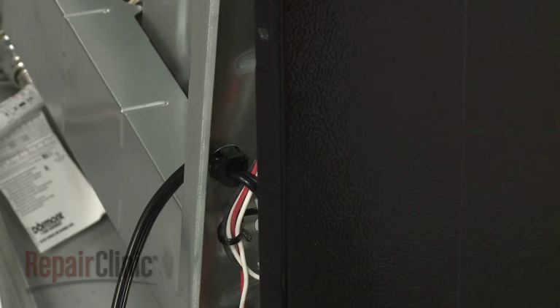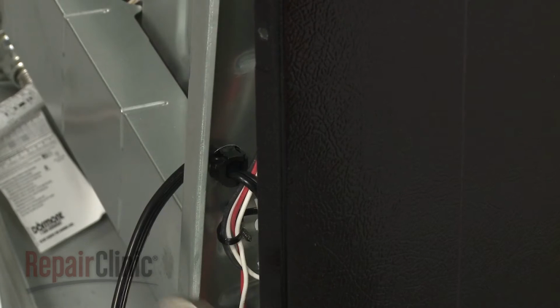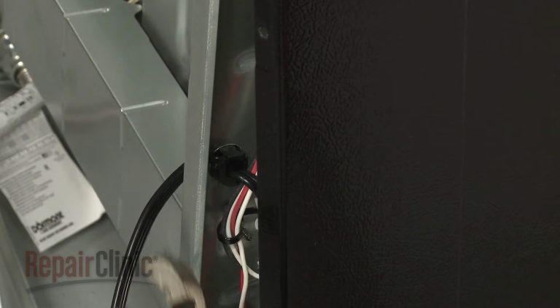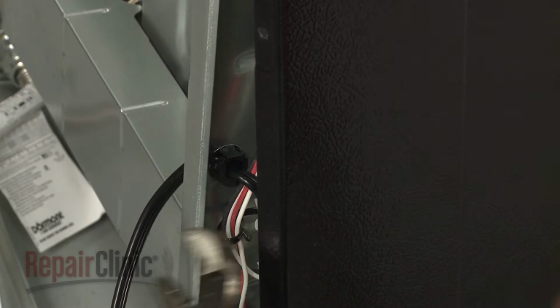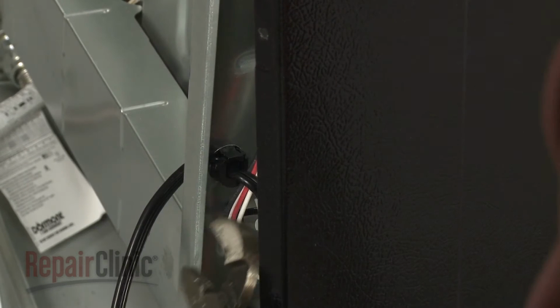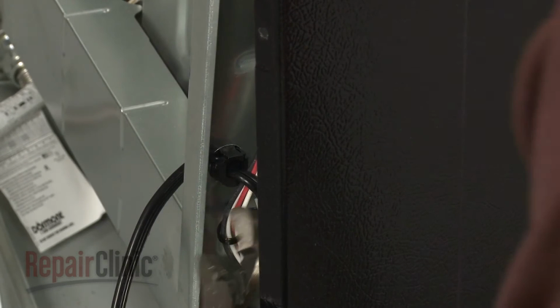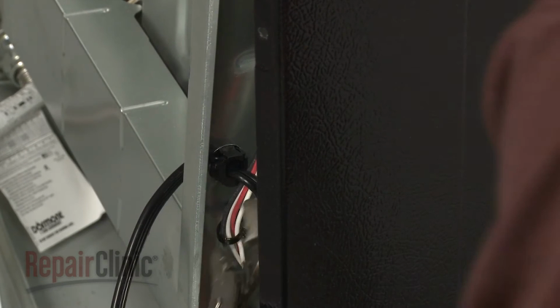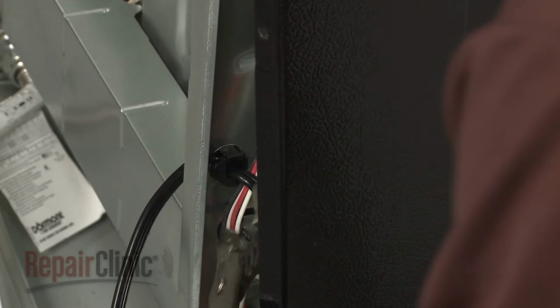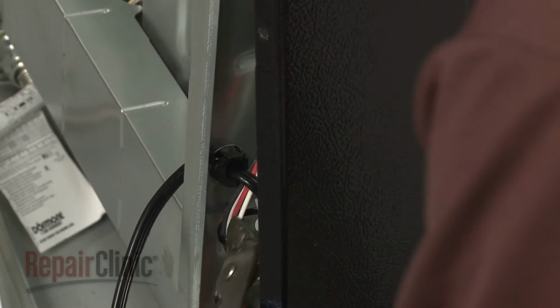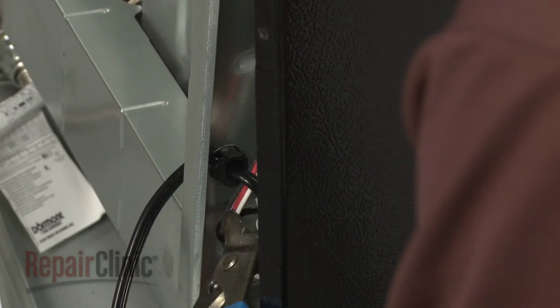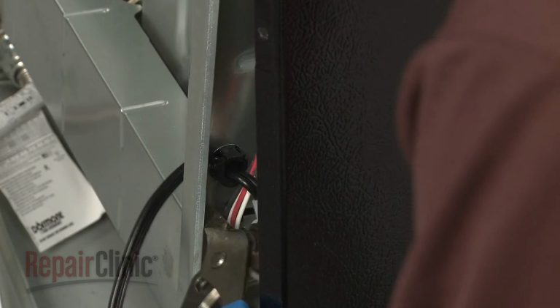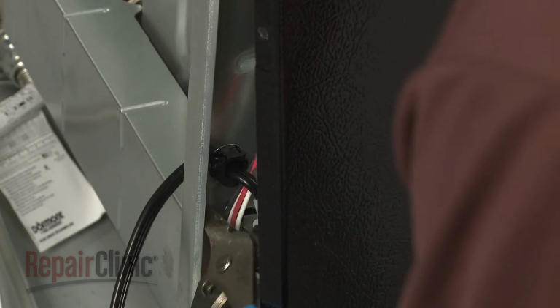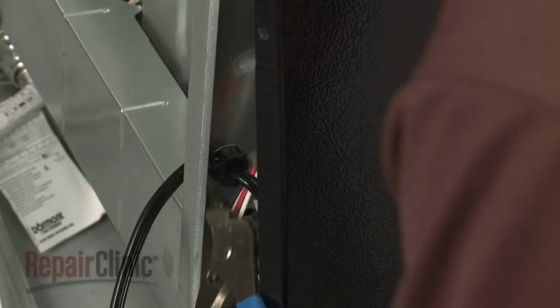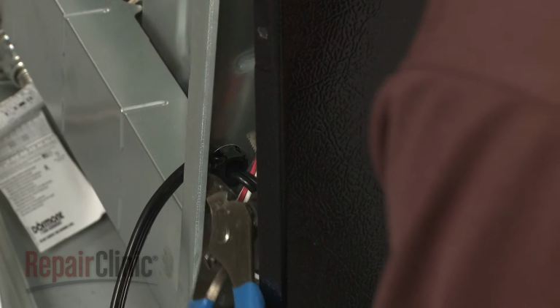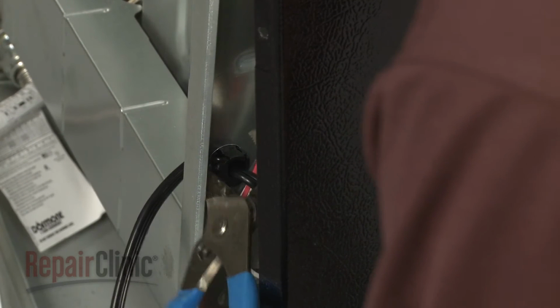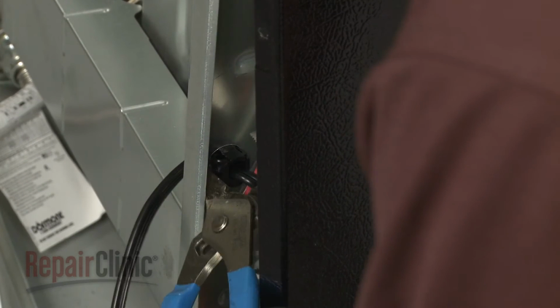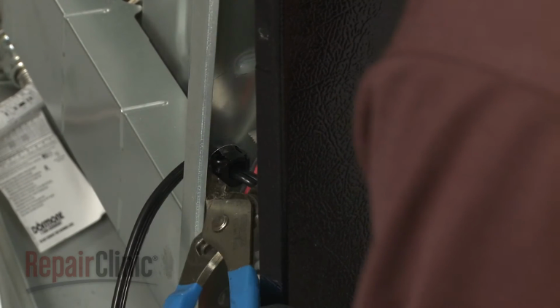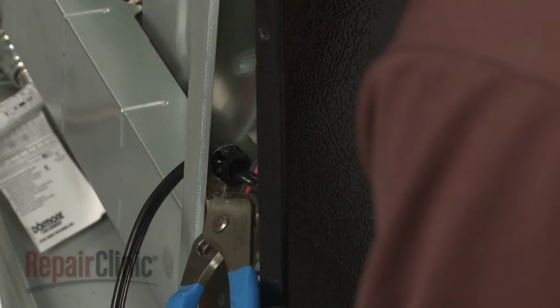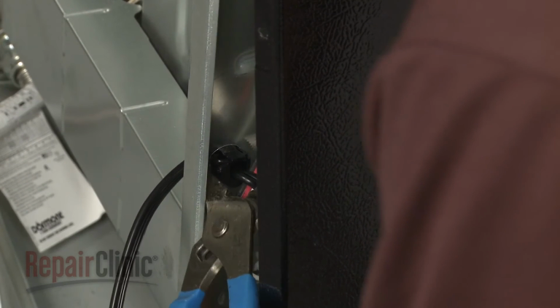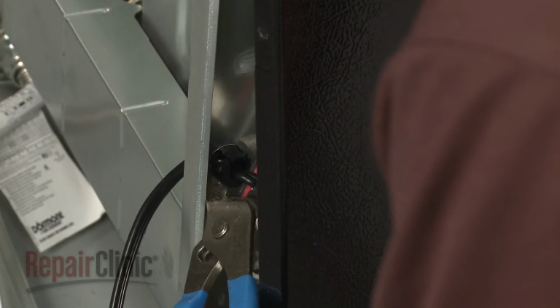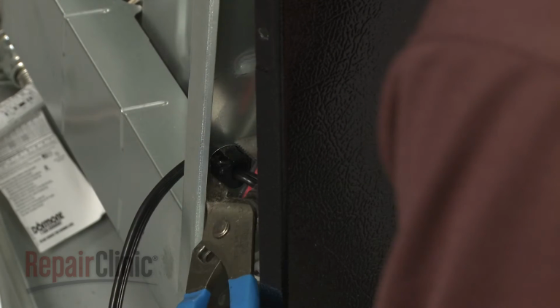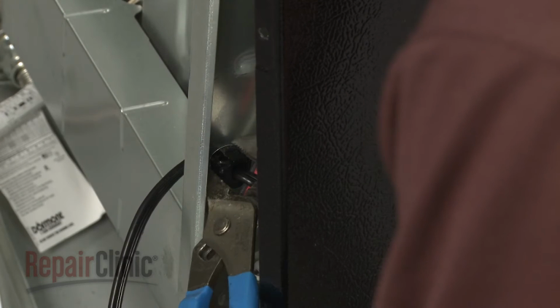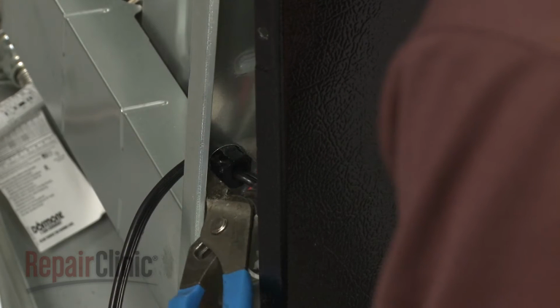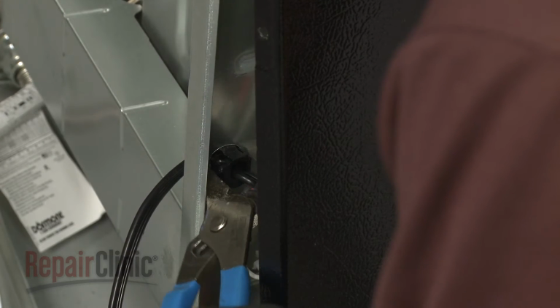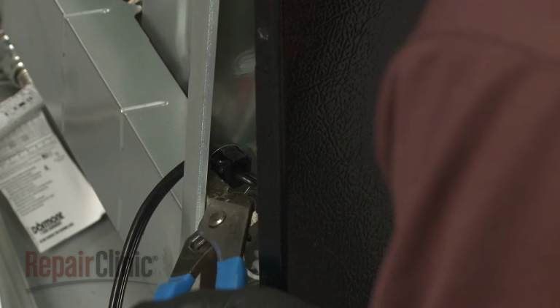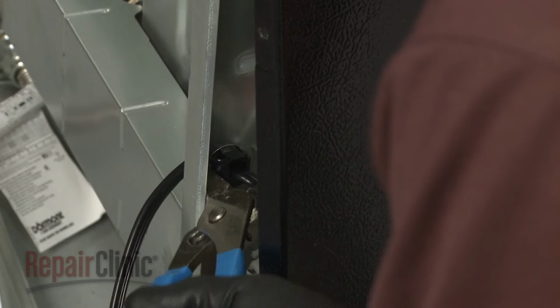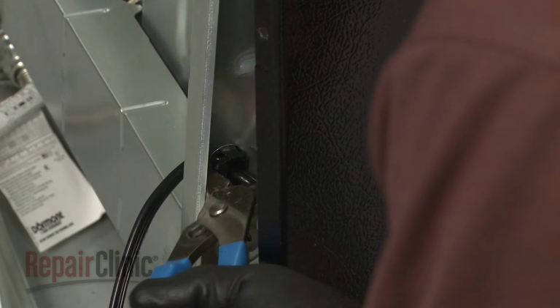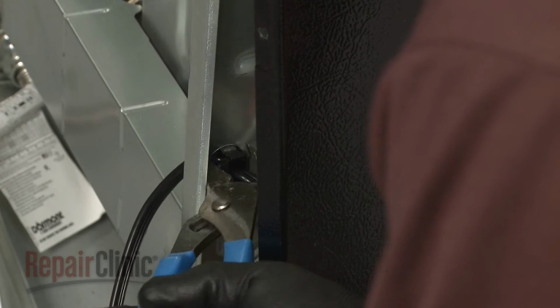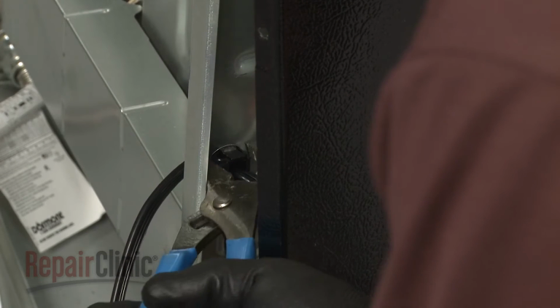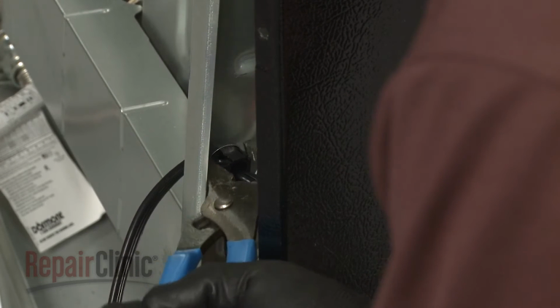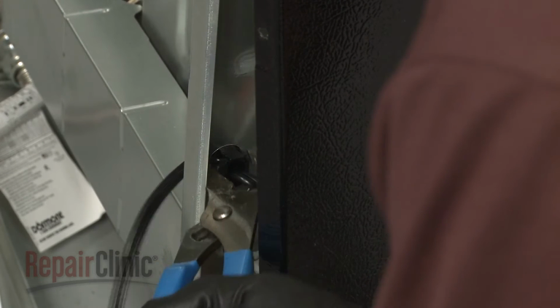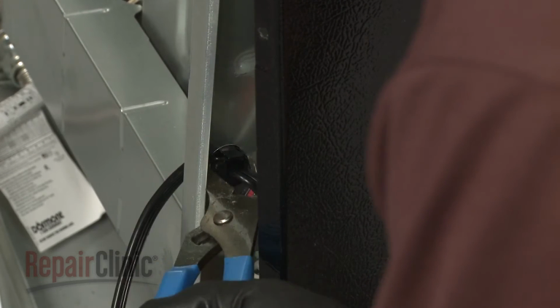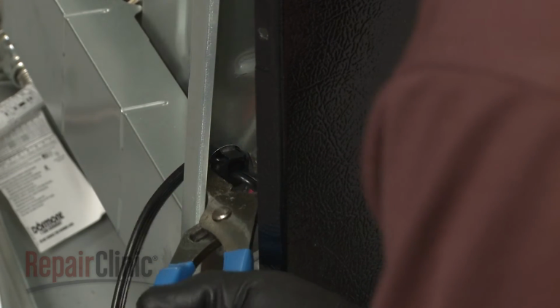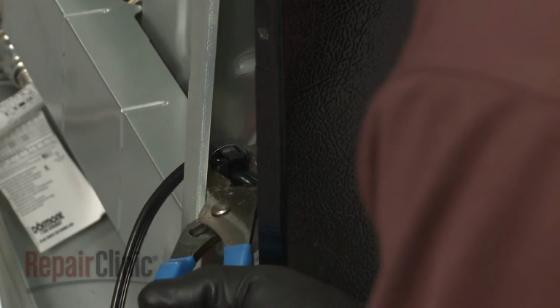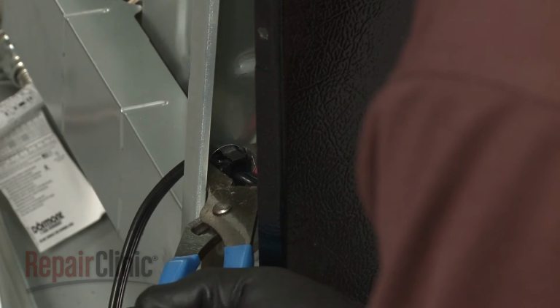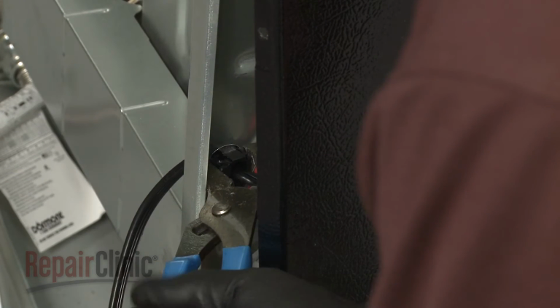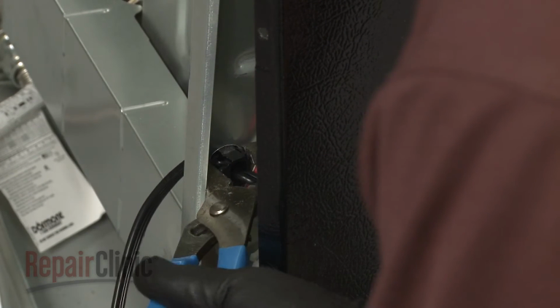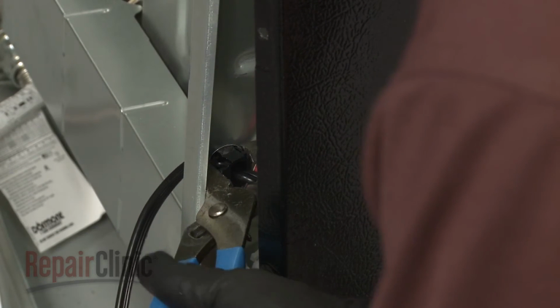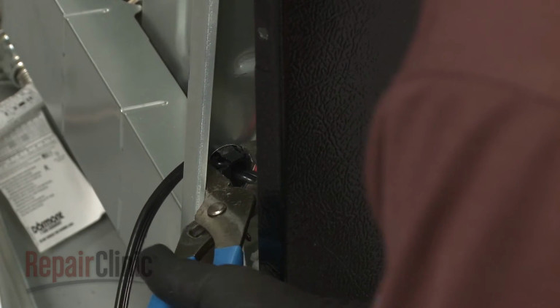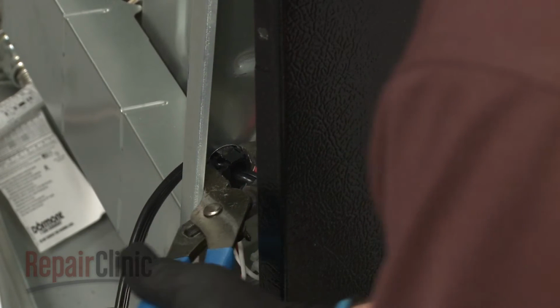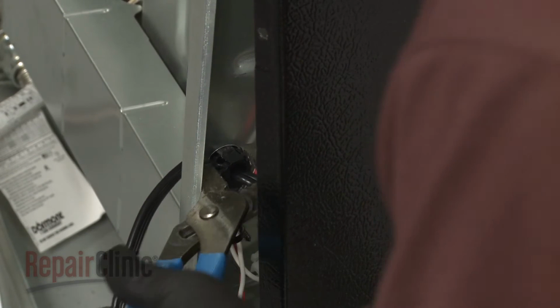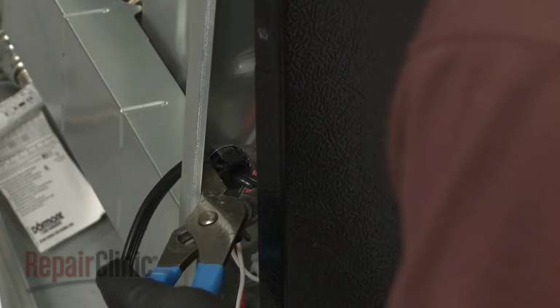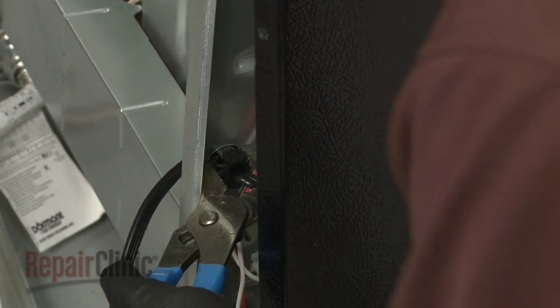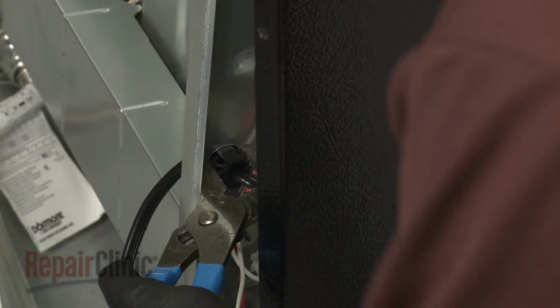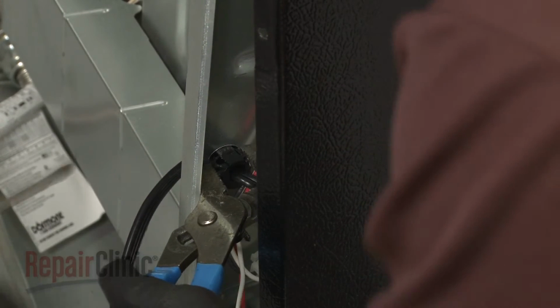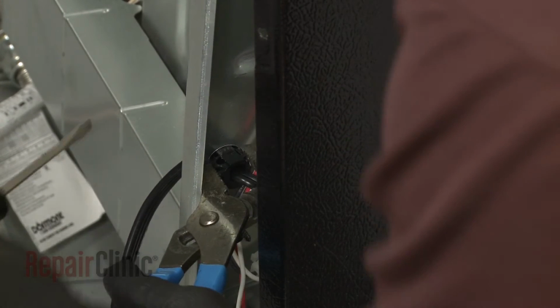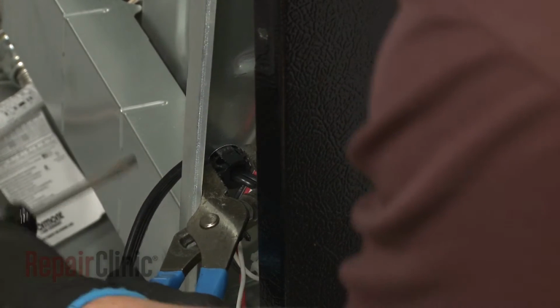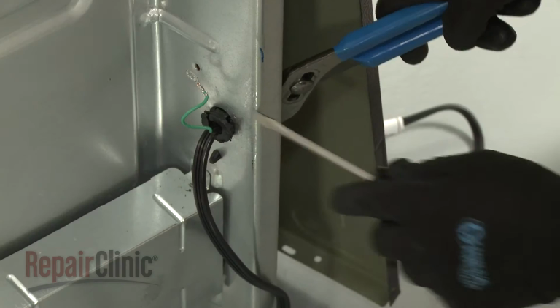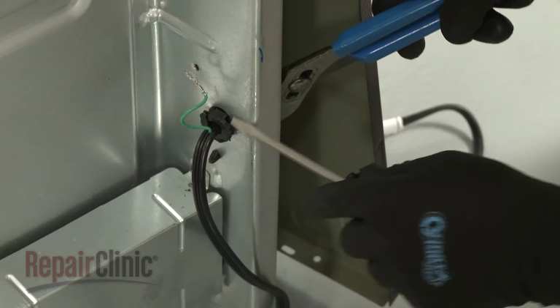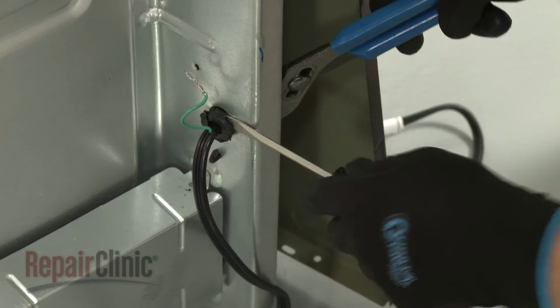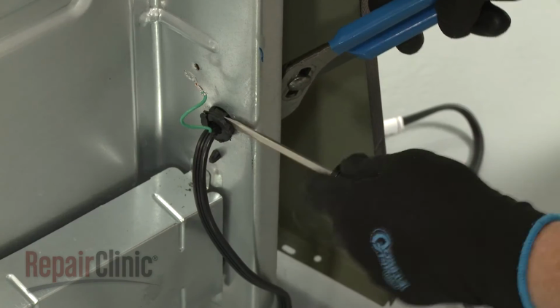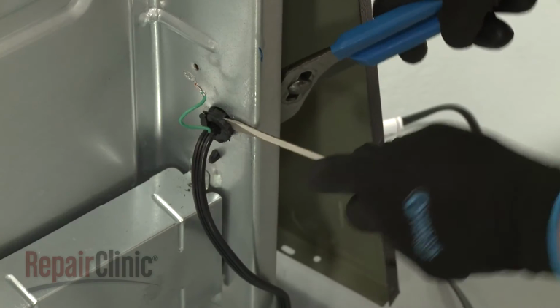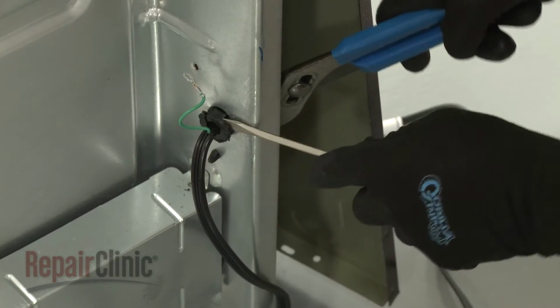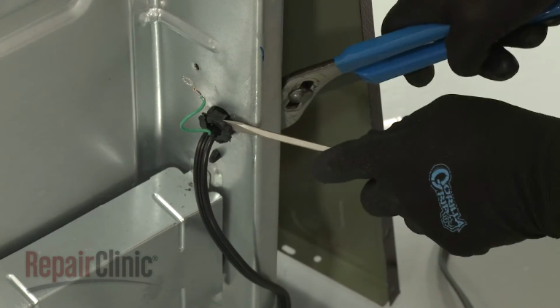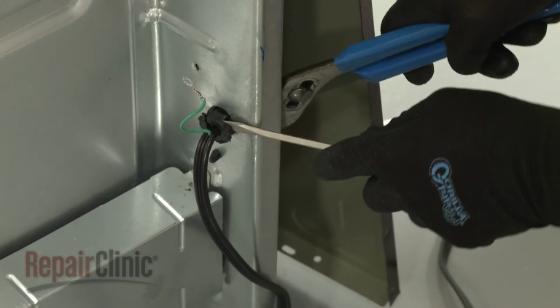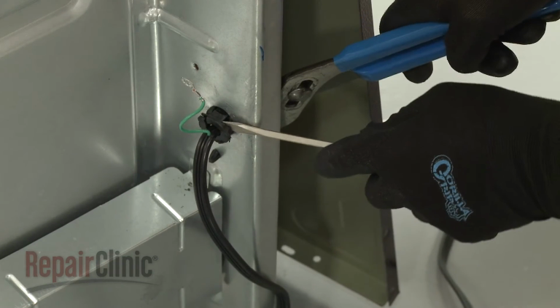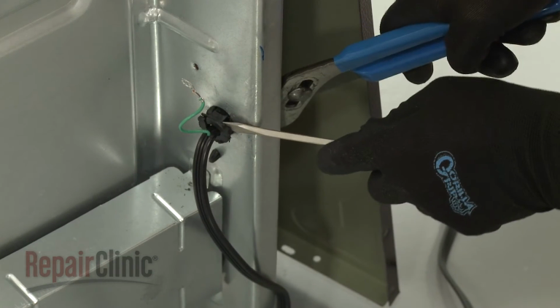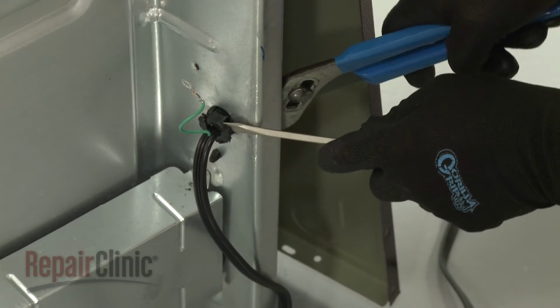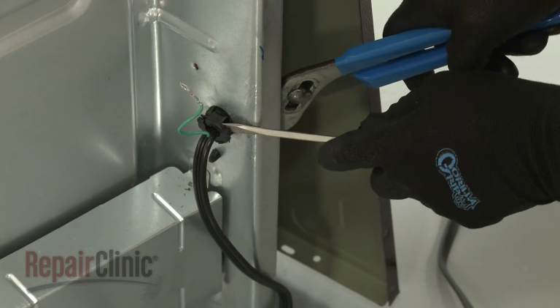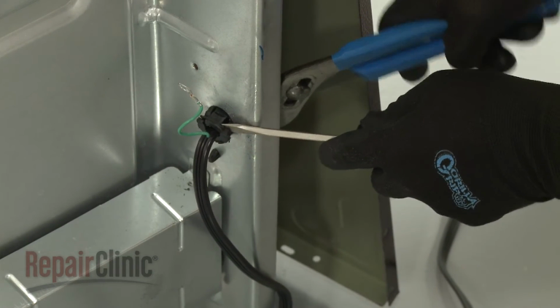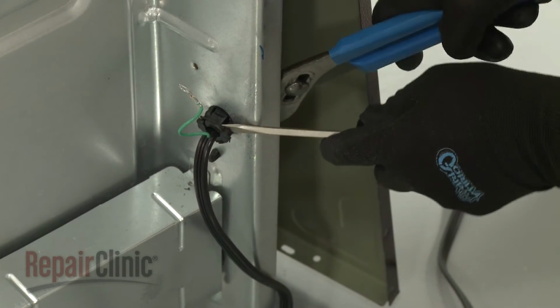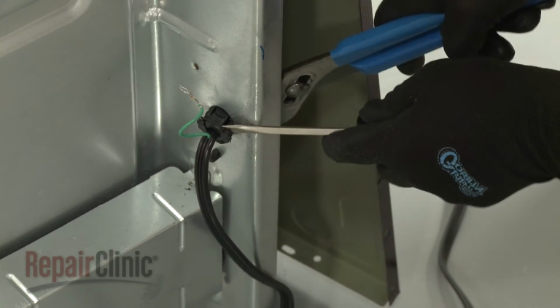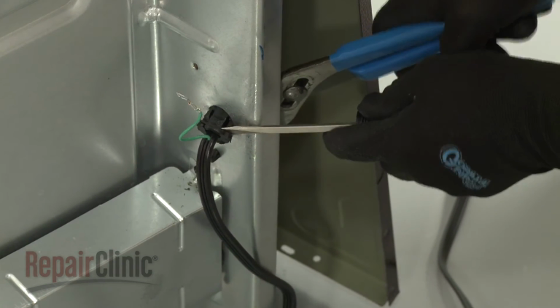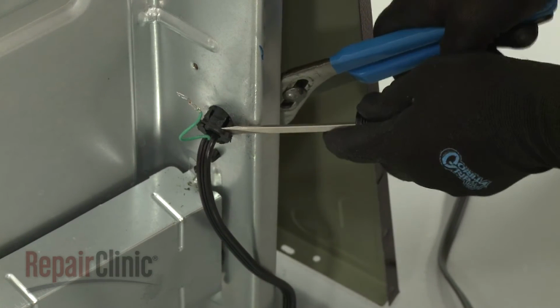Use pliers to depress the tabs to release the power cord strain relief, and a flat head screwdriver to pry the old cord free.